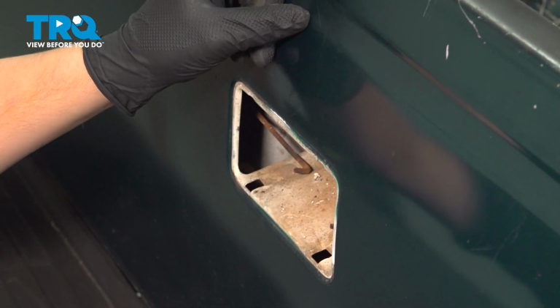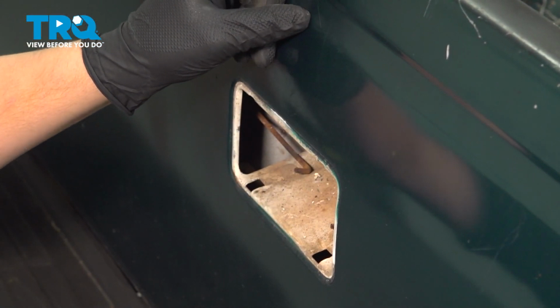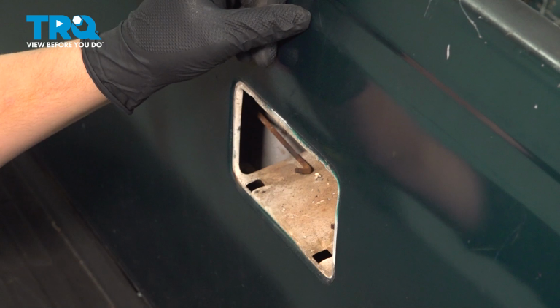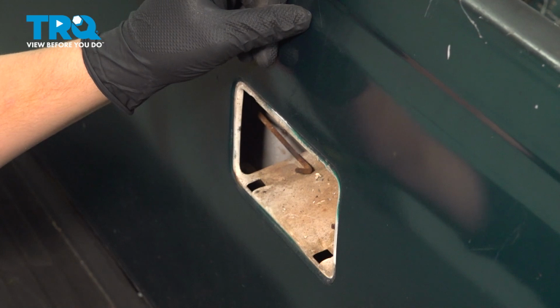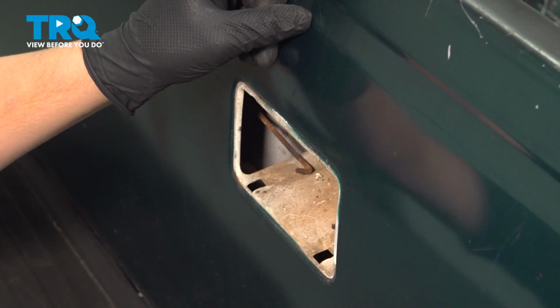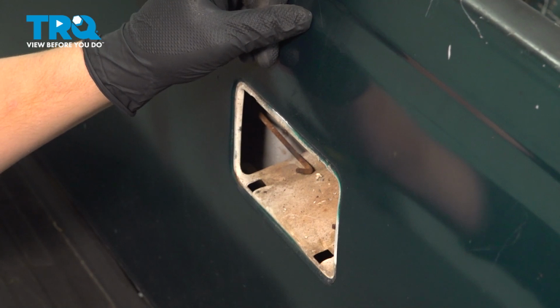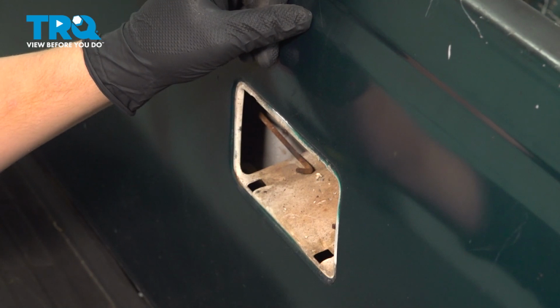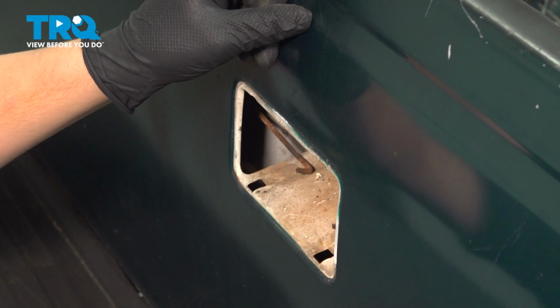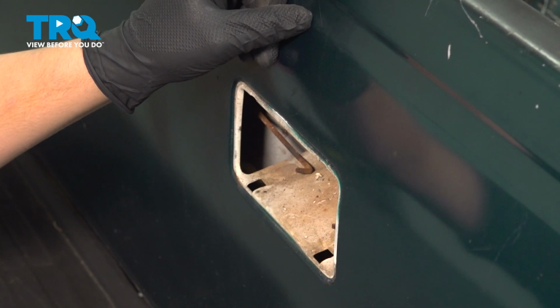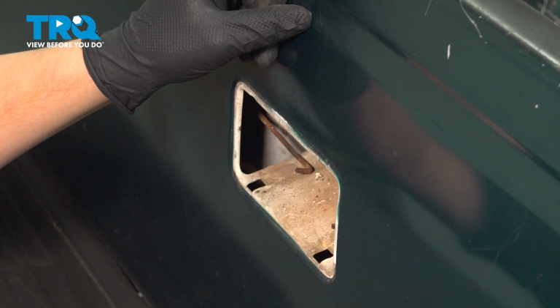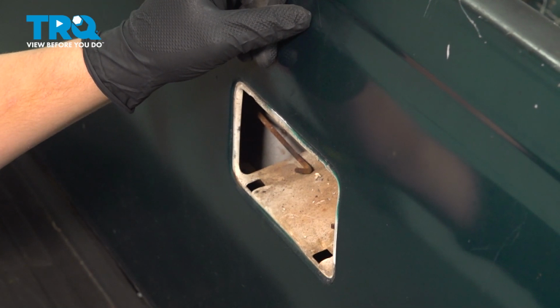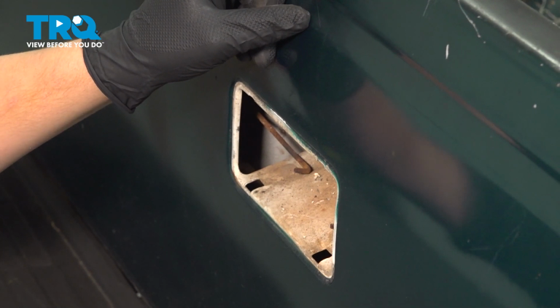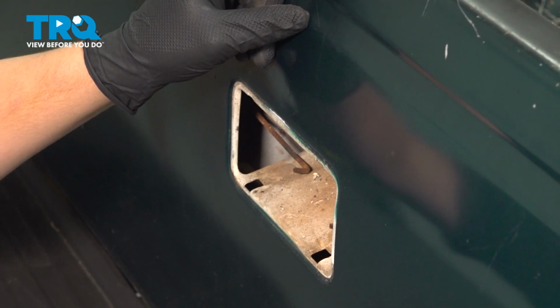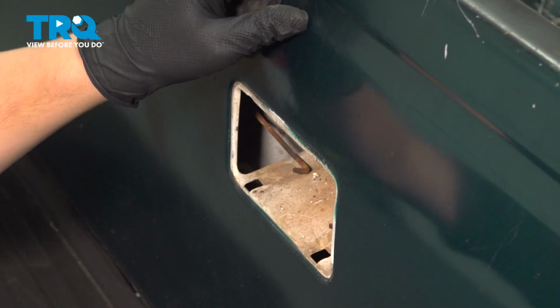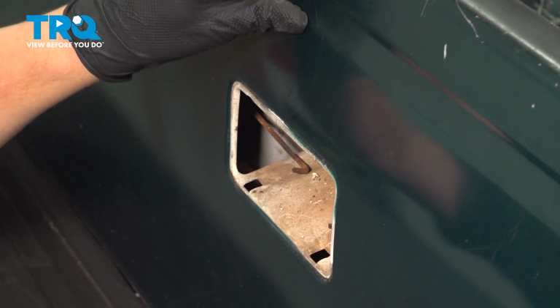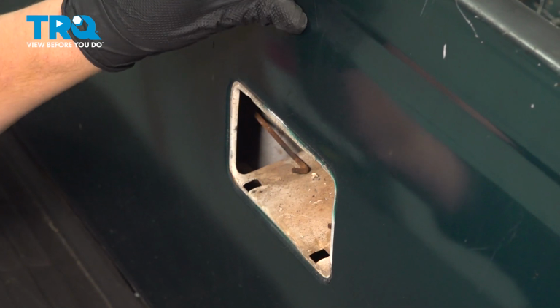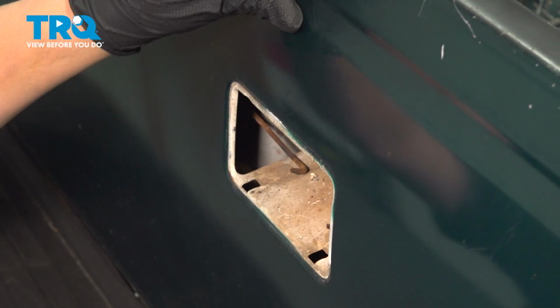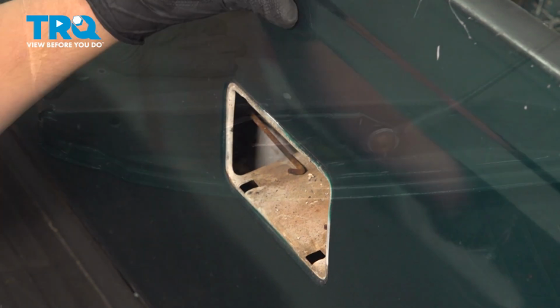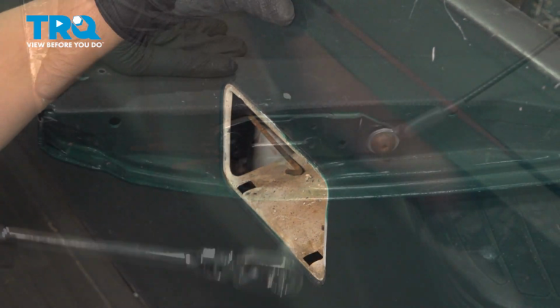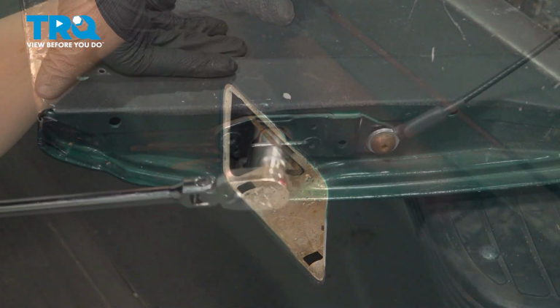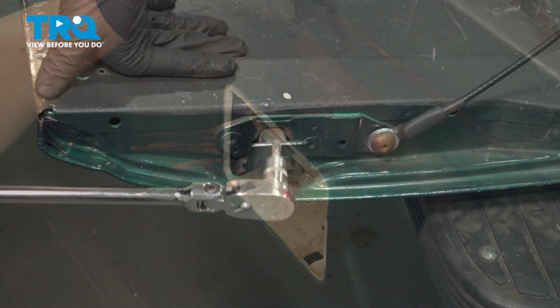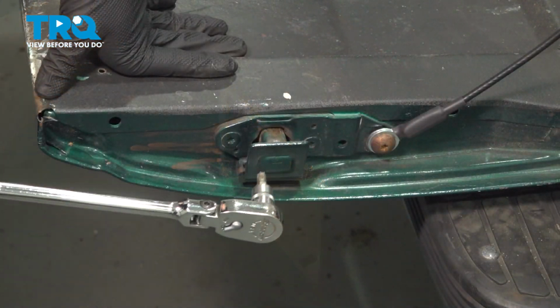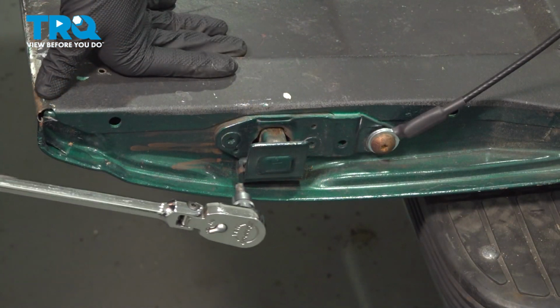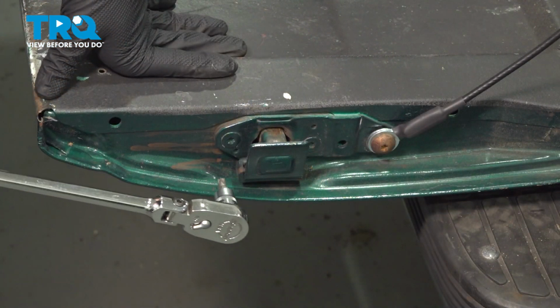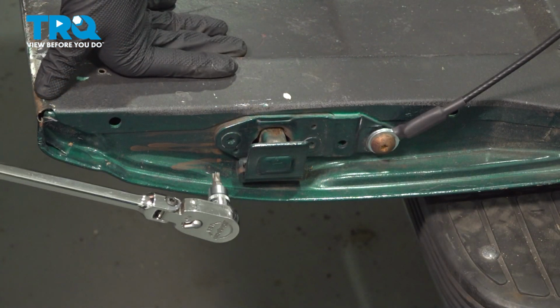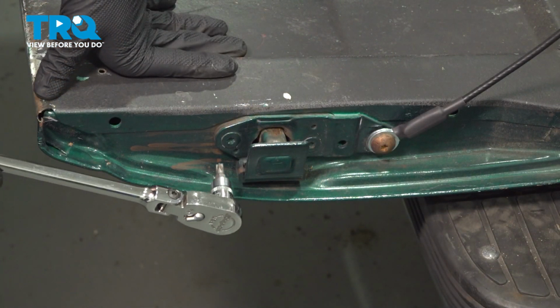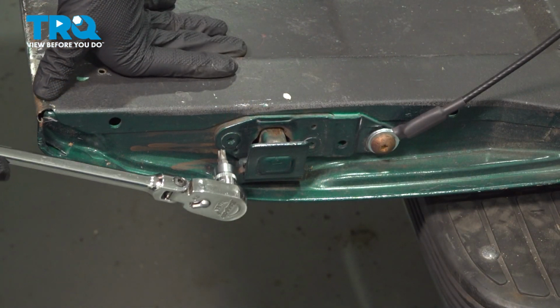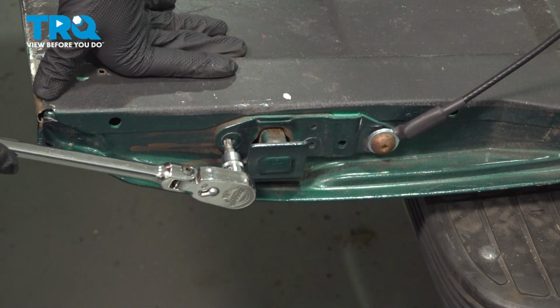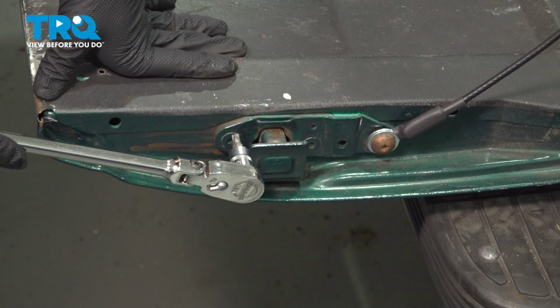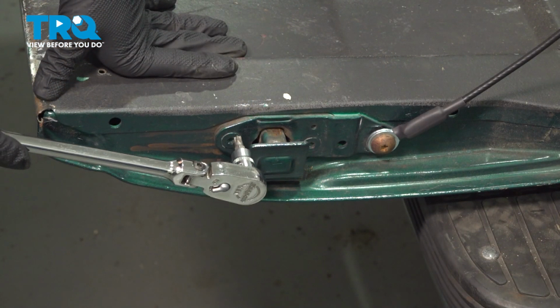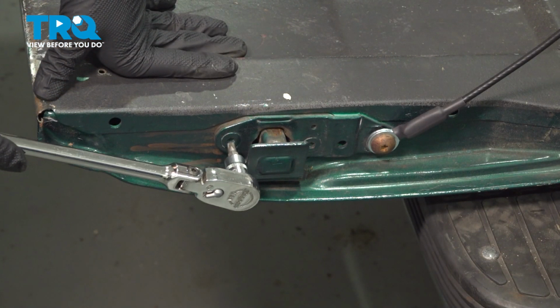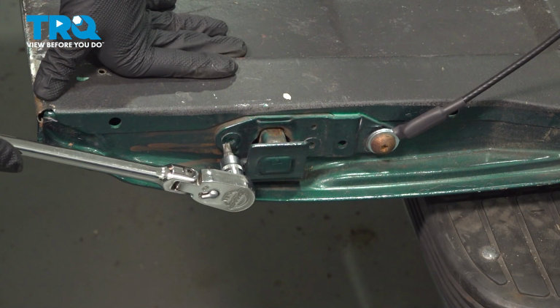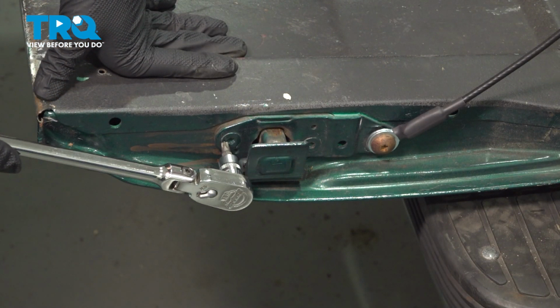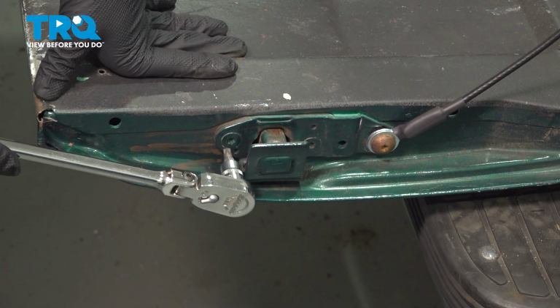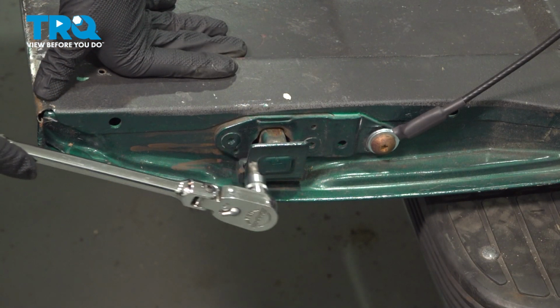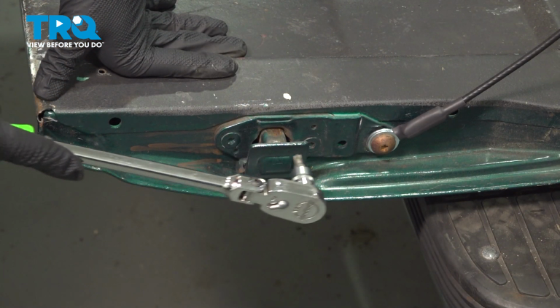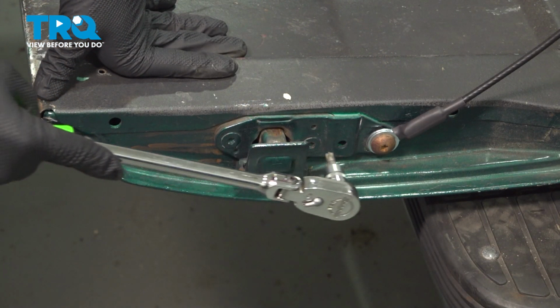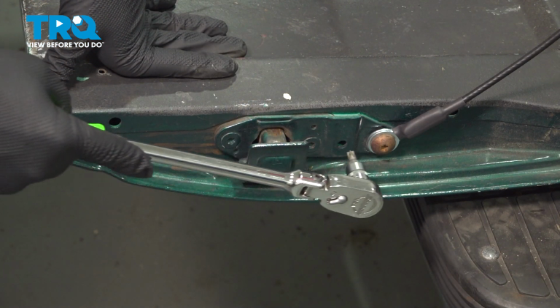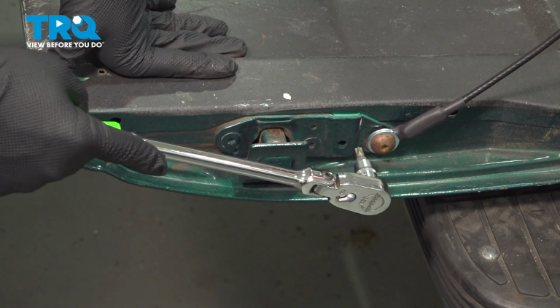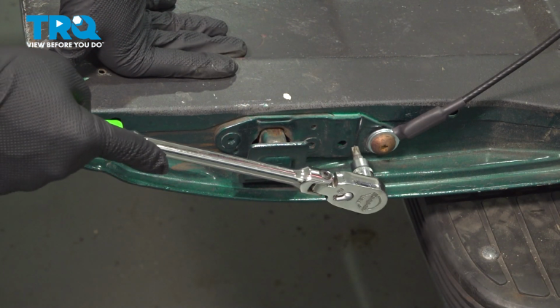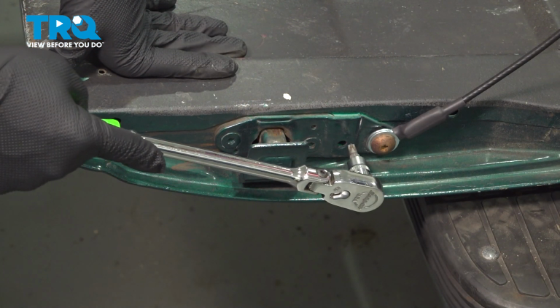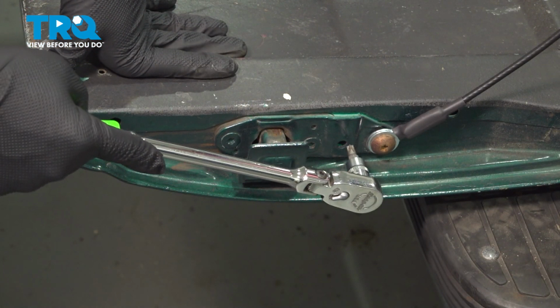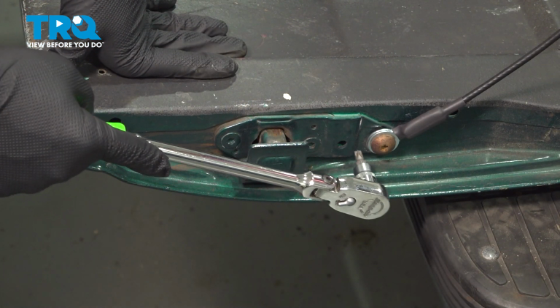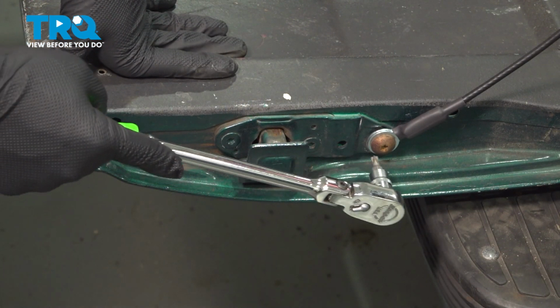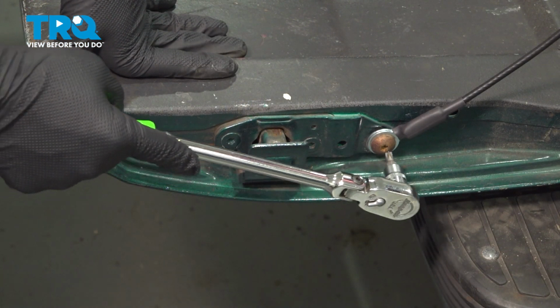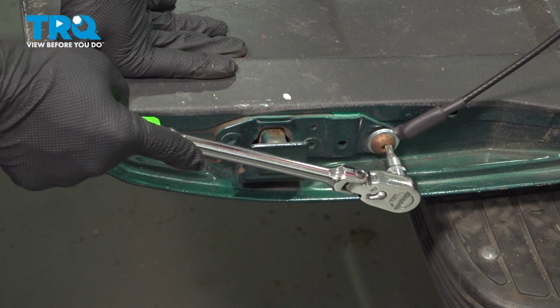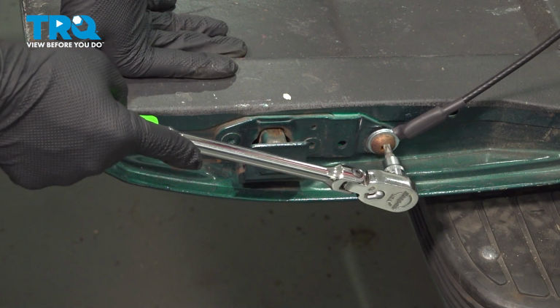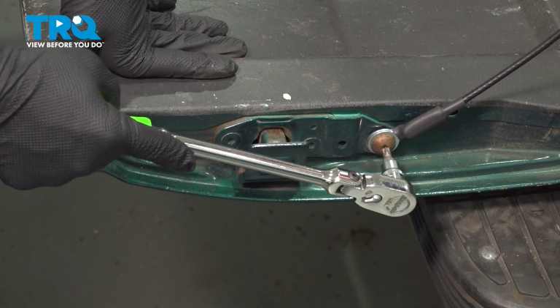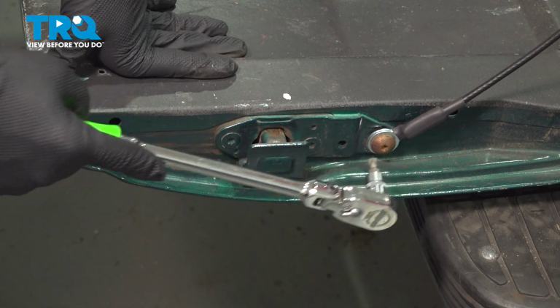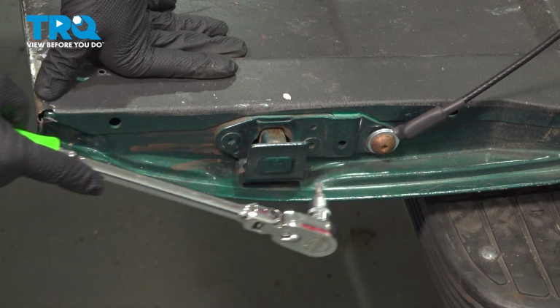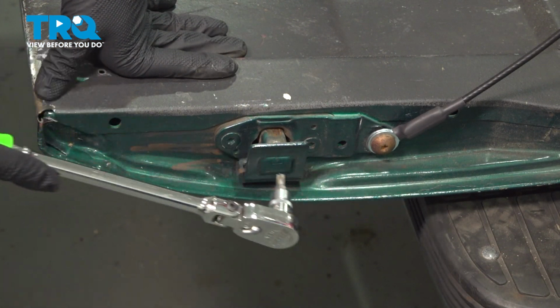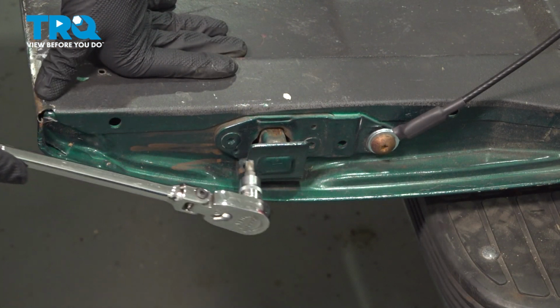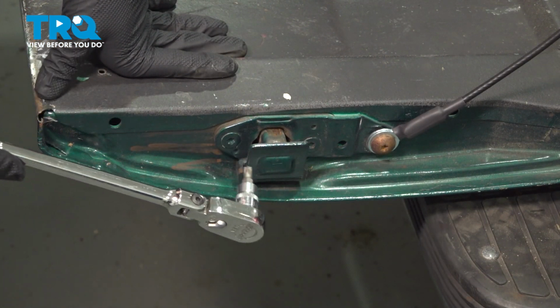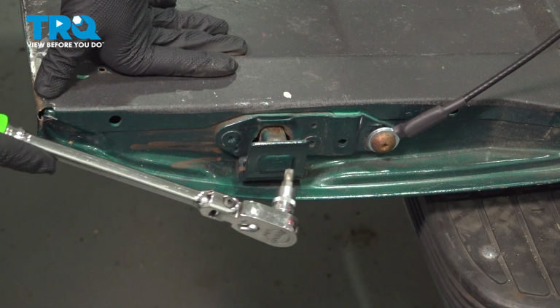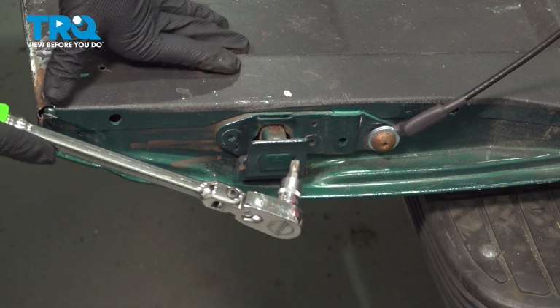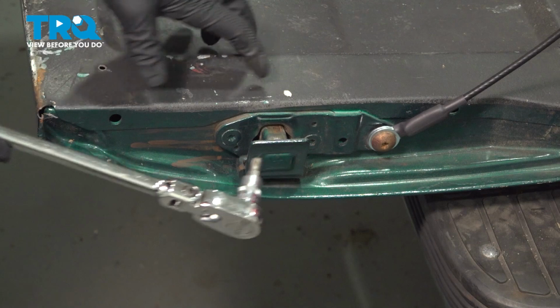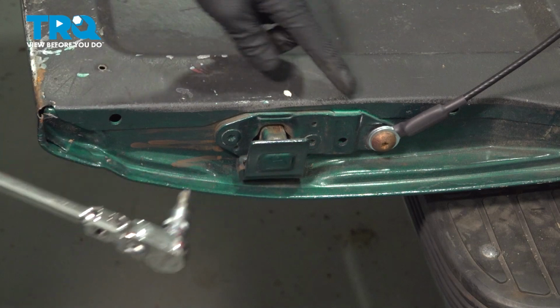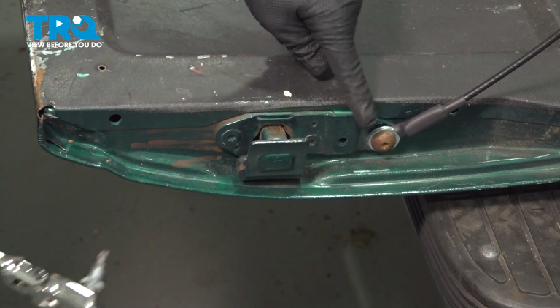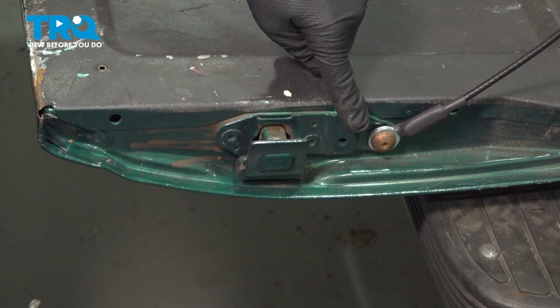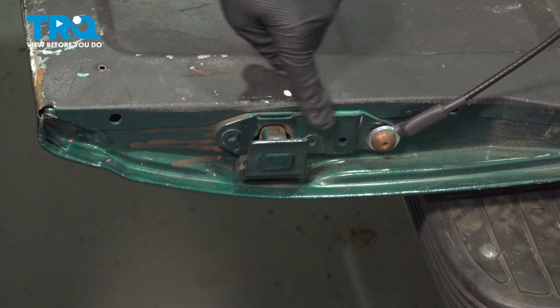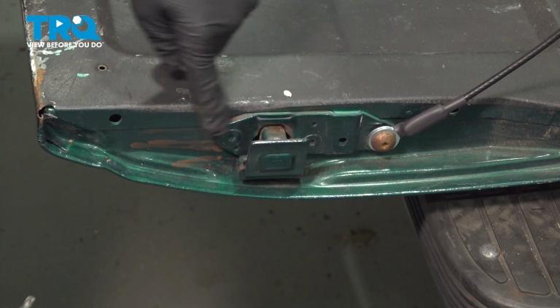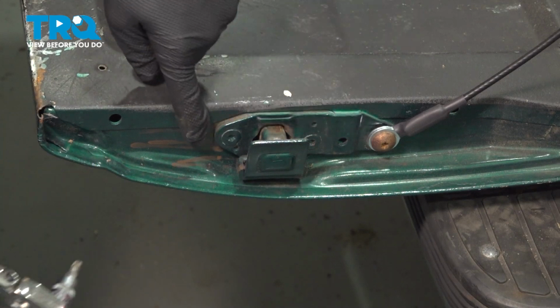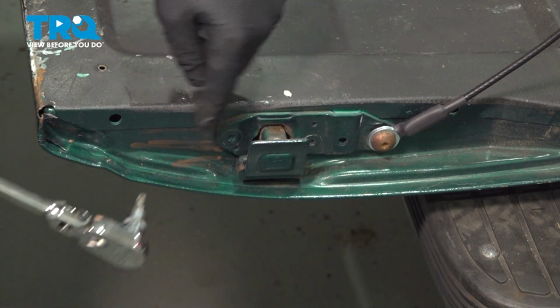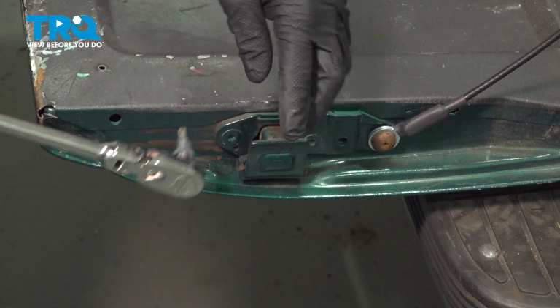We're going to take our handle out. Using a T40 bit, we're going to remove the three screws holding on this bracket. Now we're going to clean it.